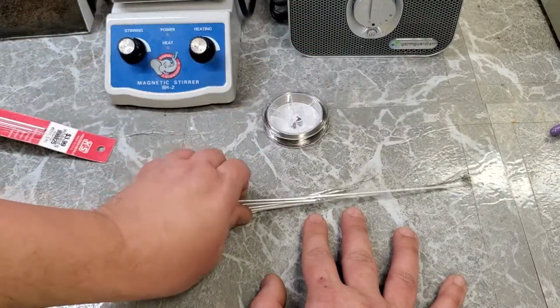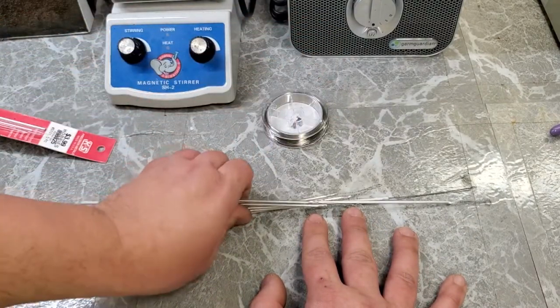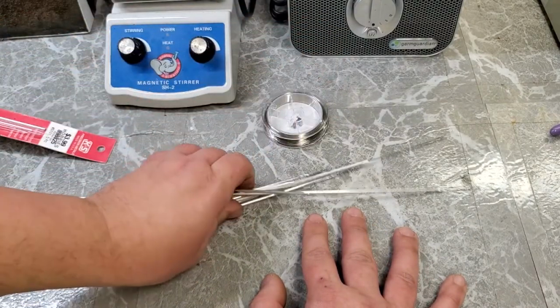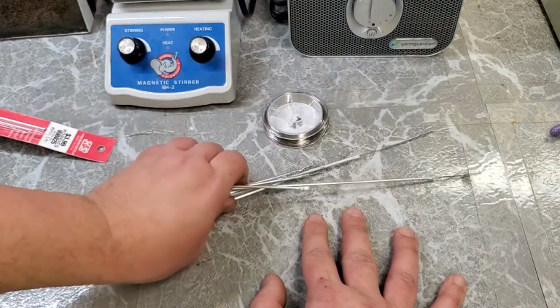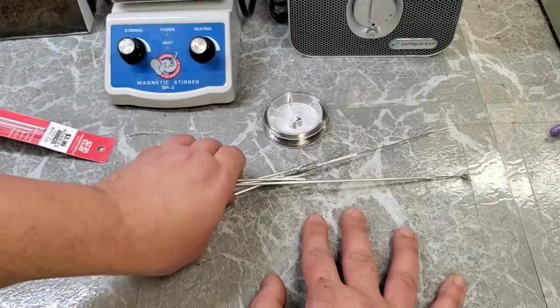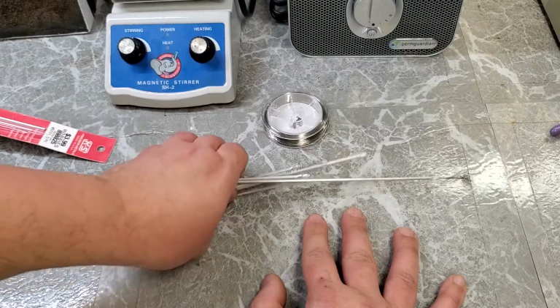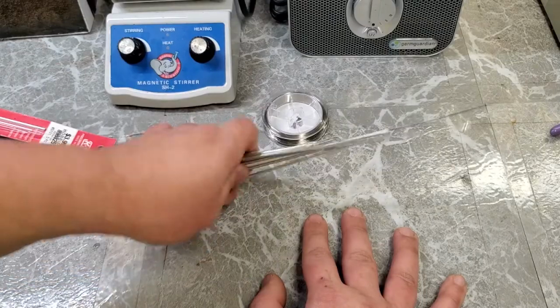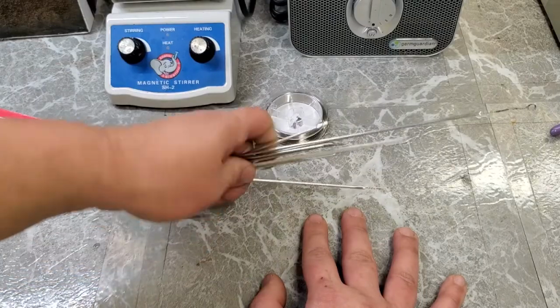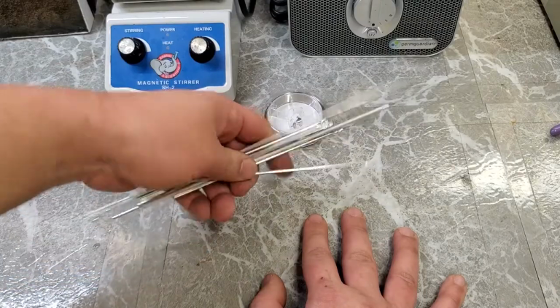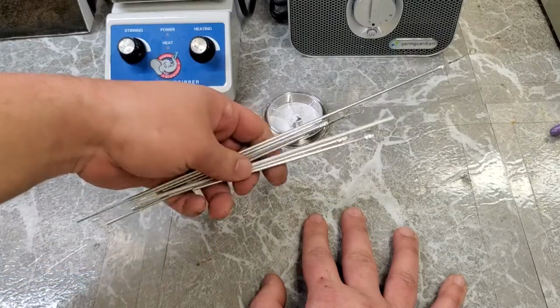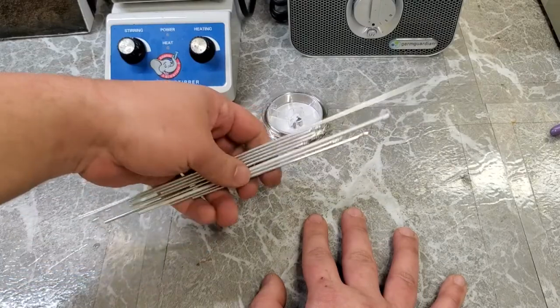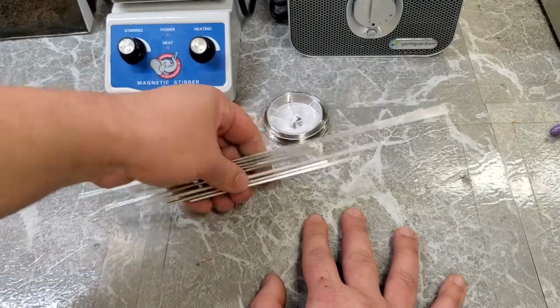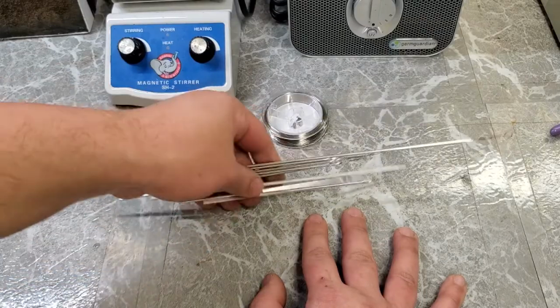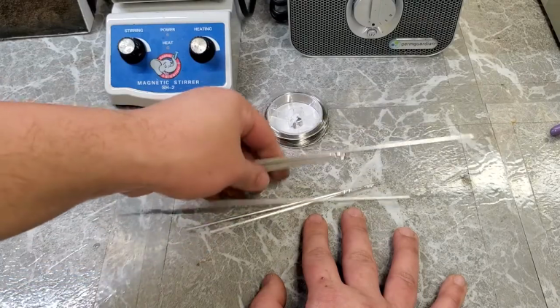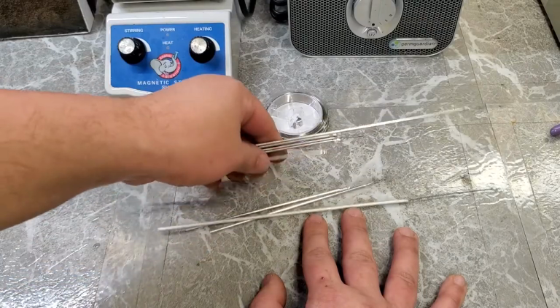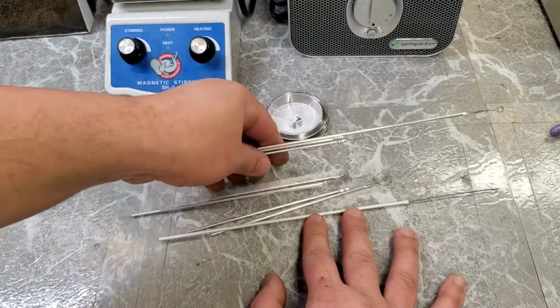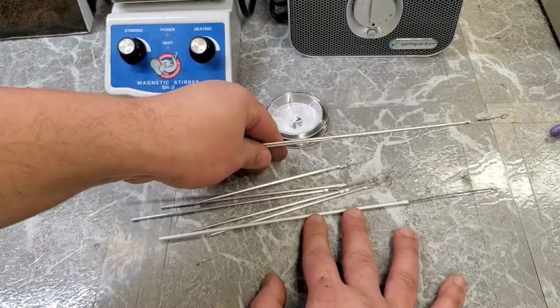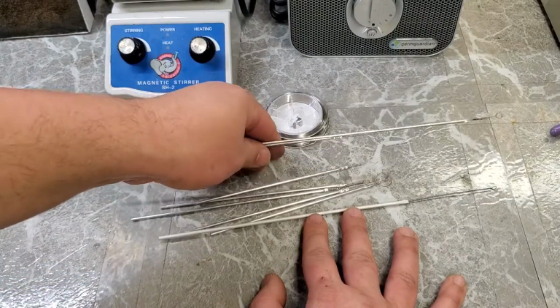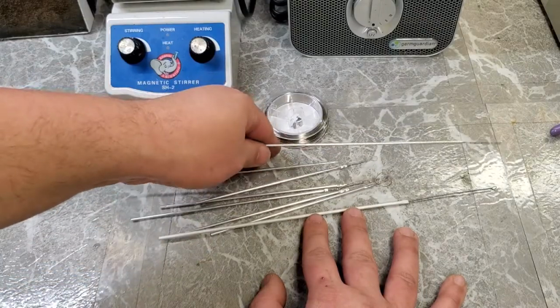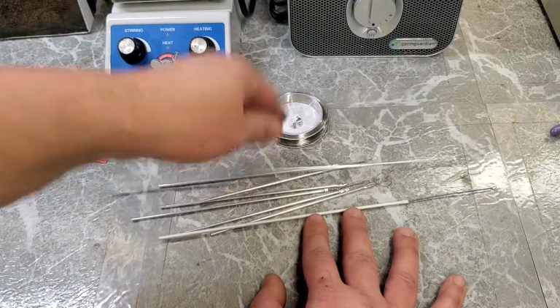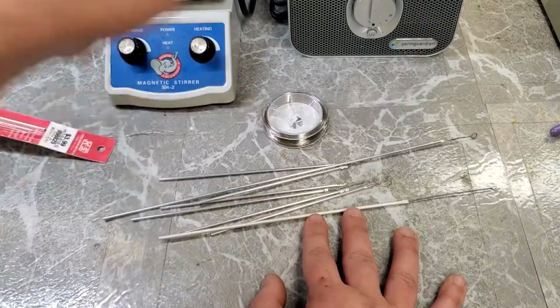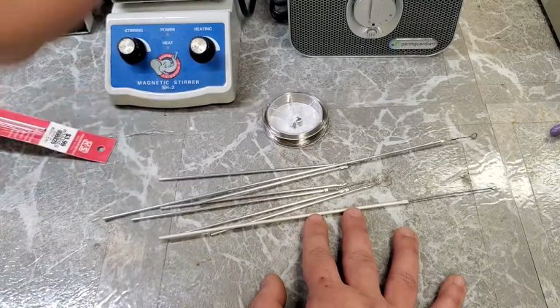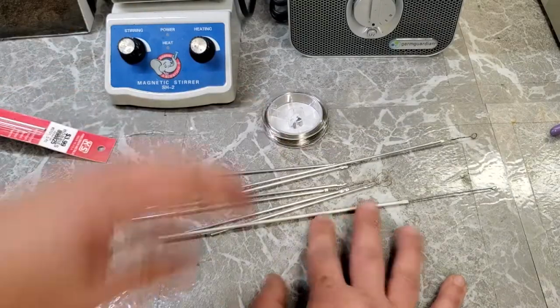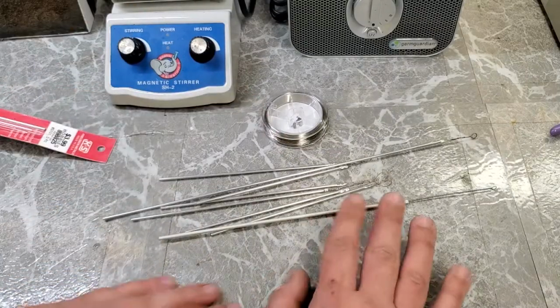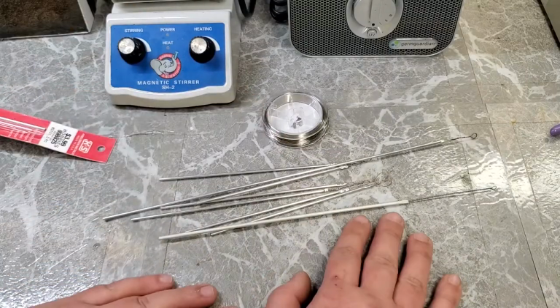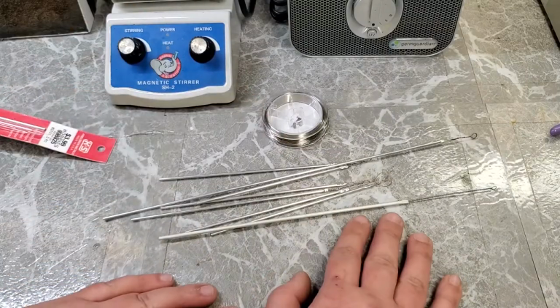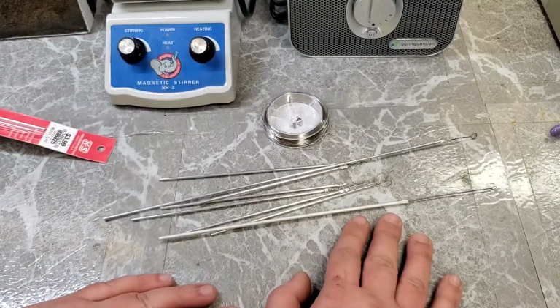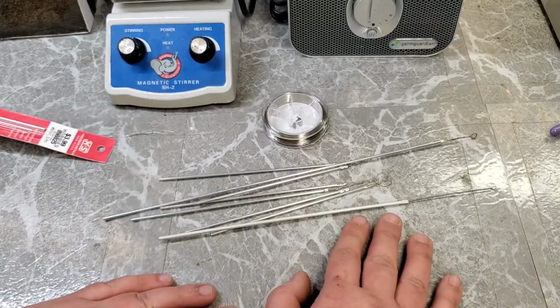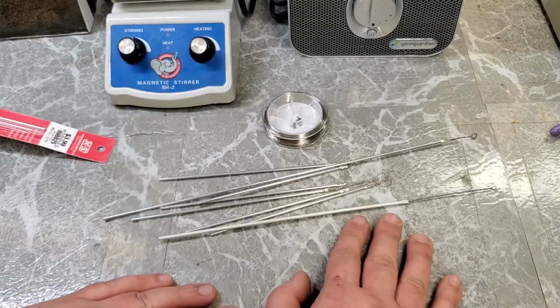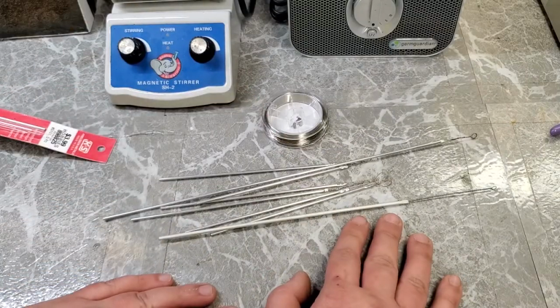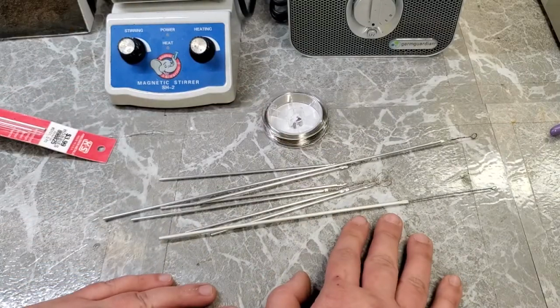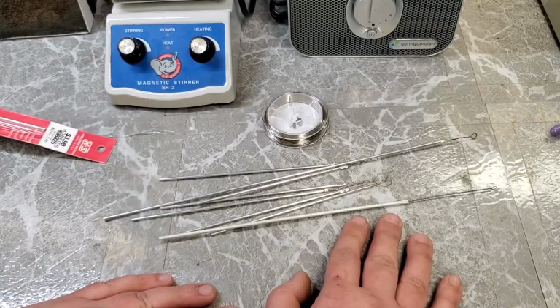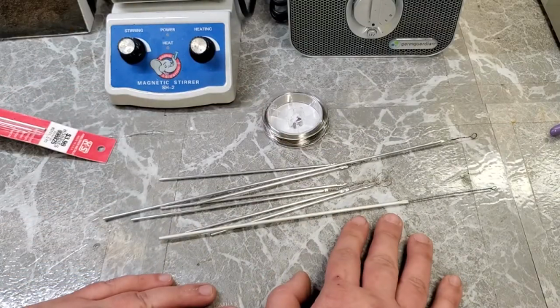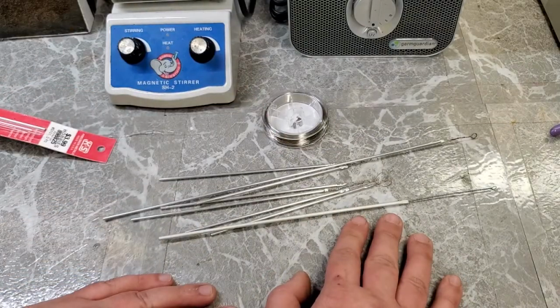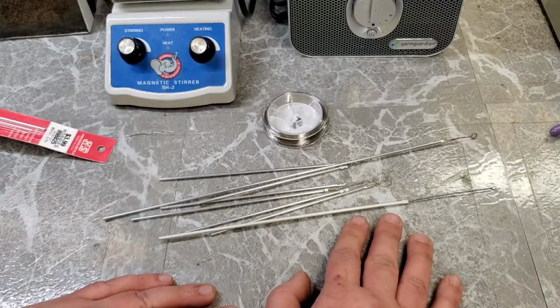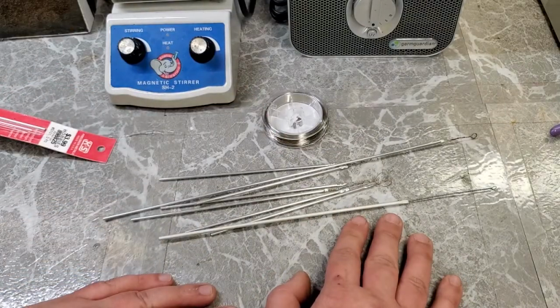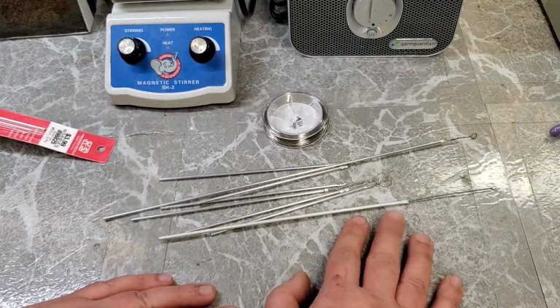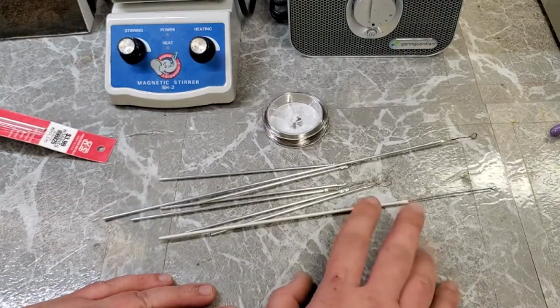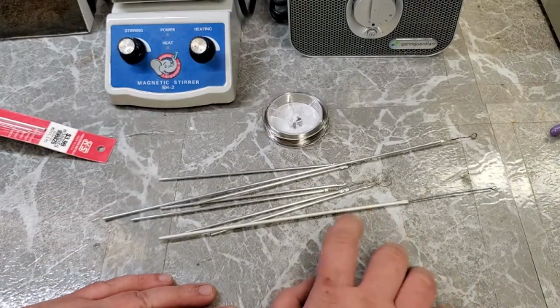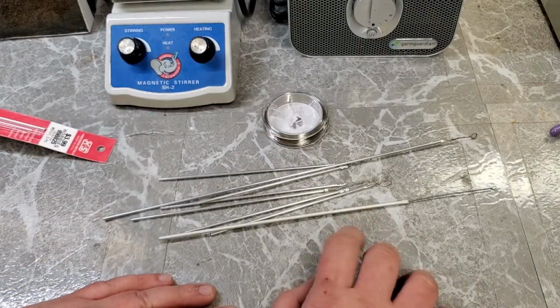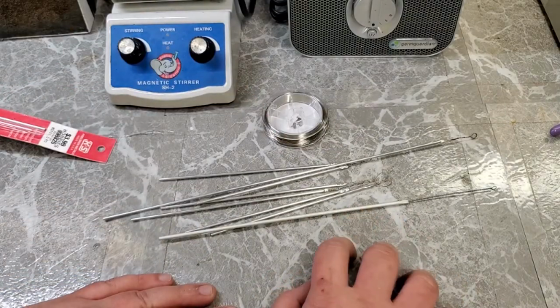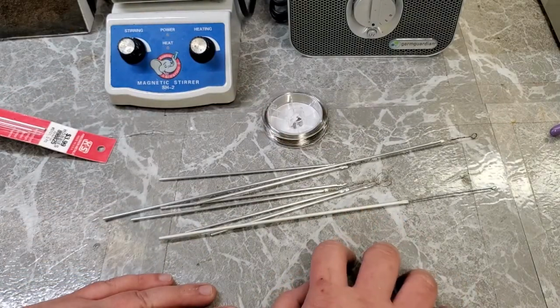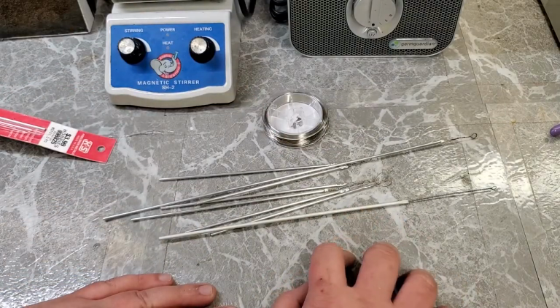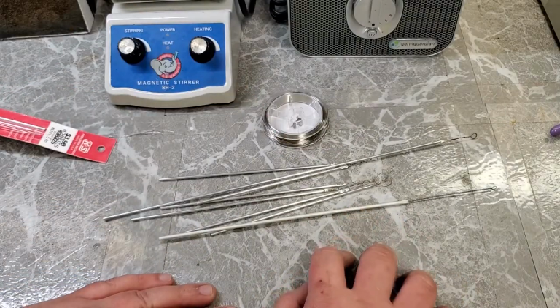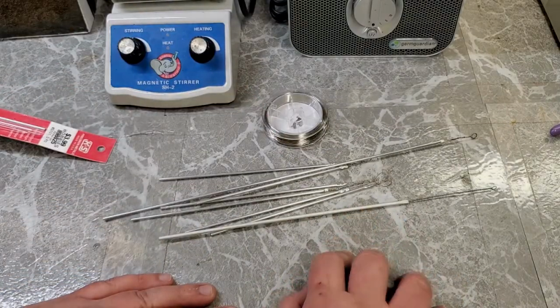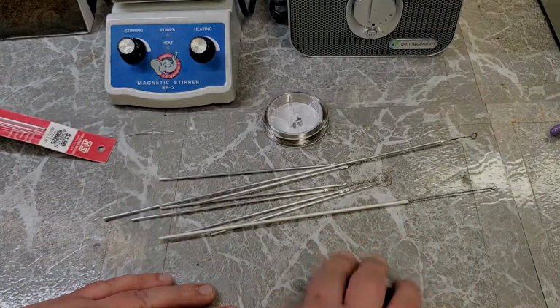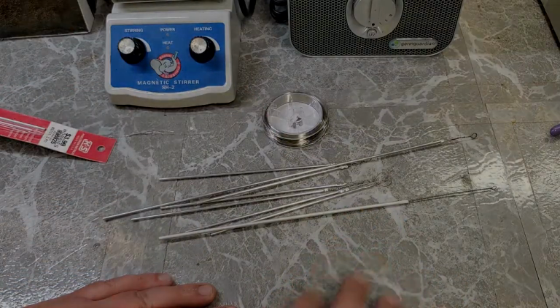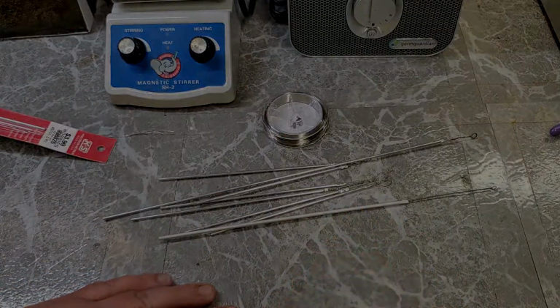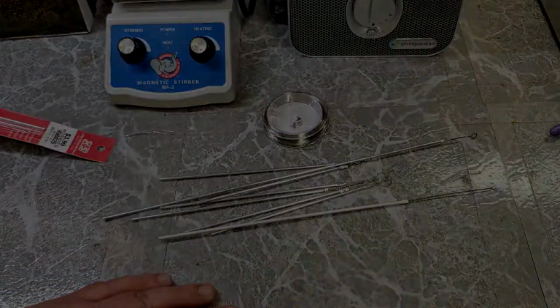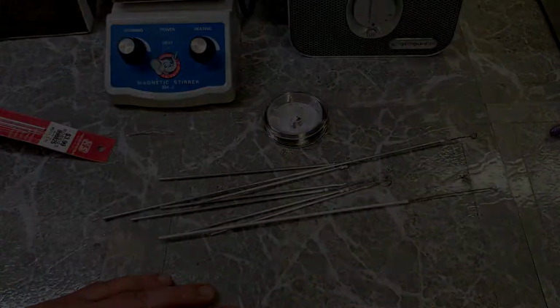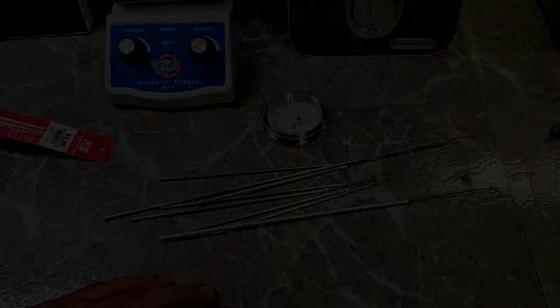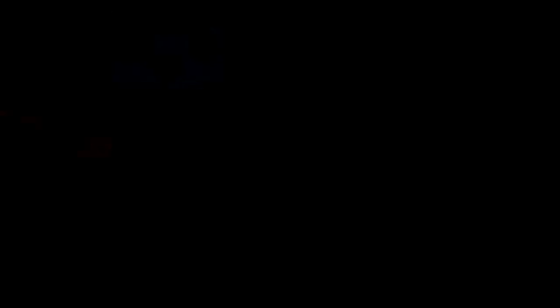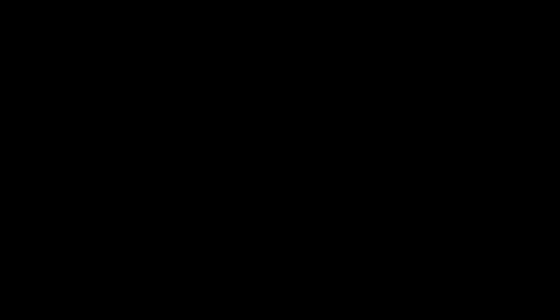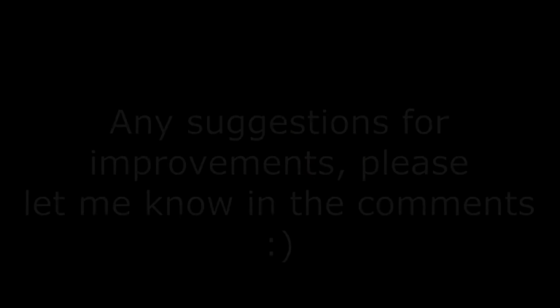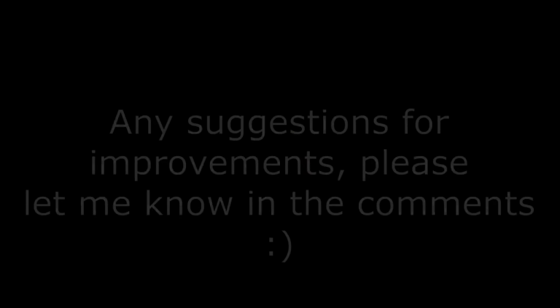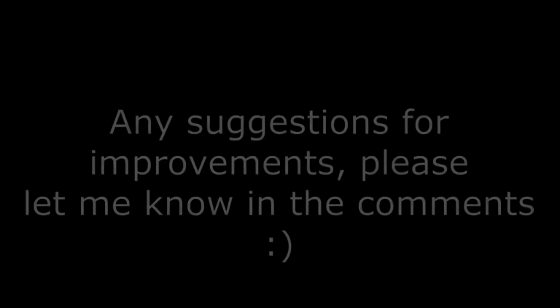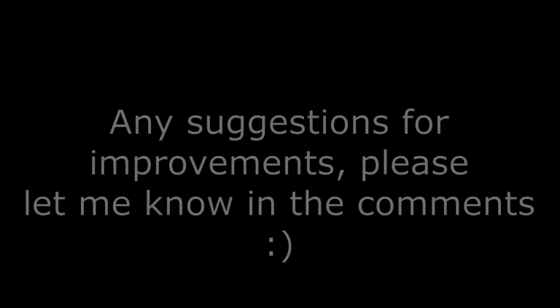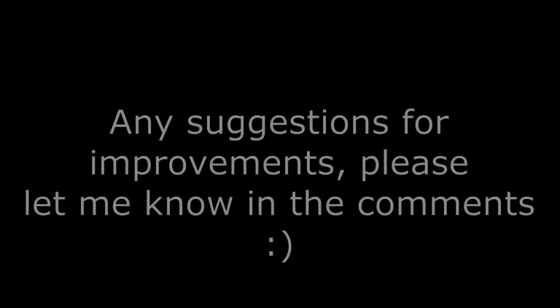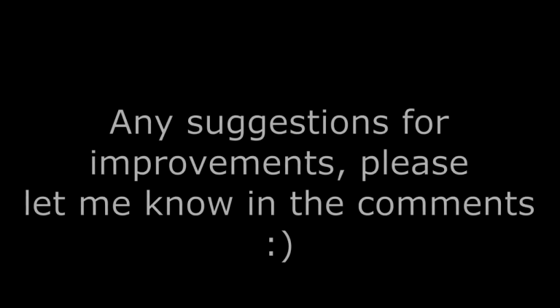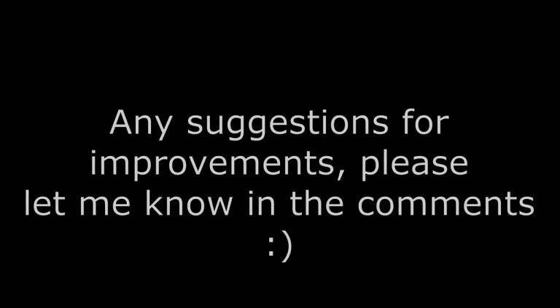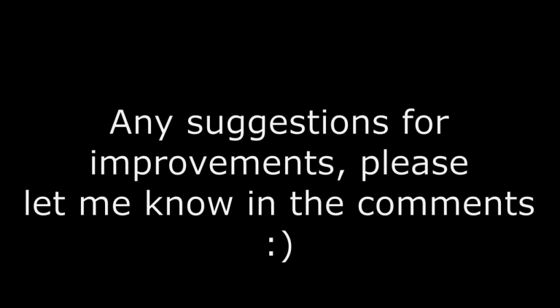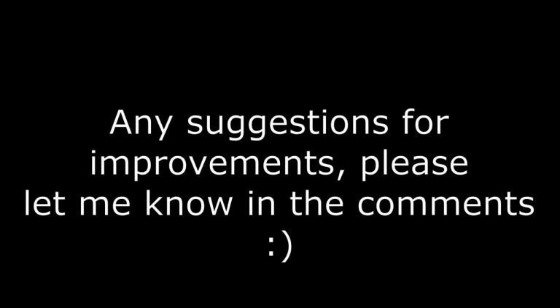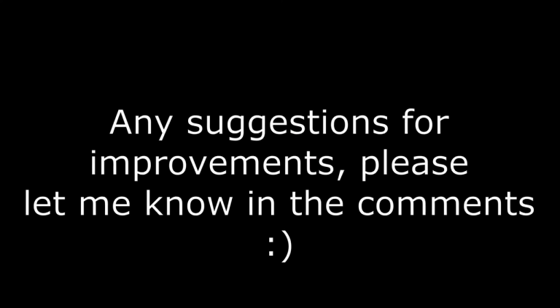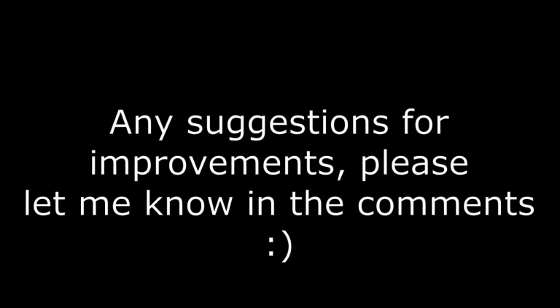So let me know what you think in the comments, and I'll see you guys in the next video. Take care, bye guys.